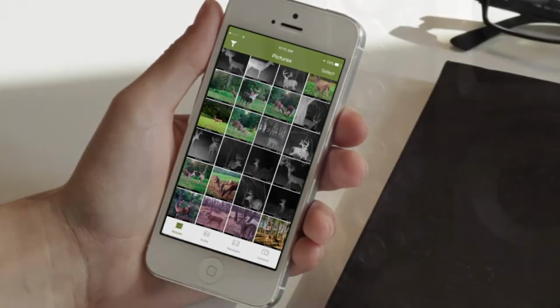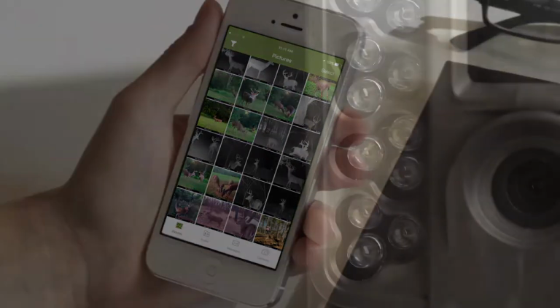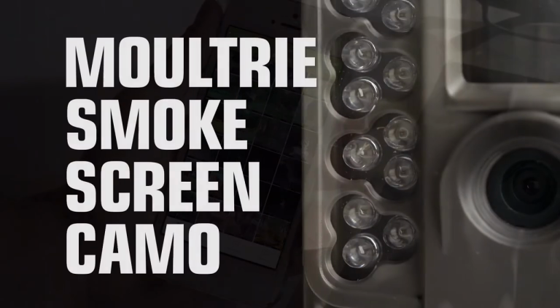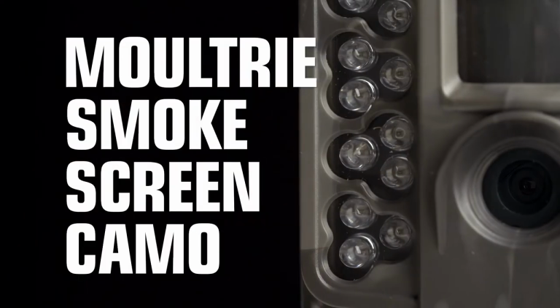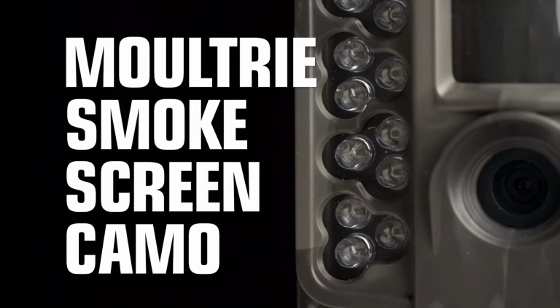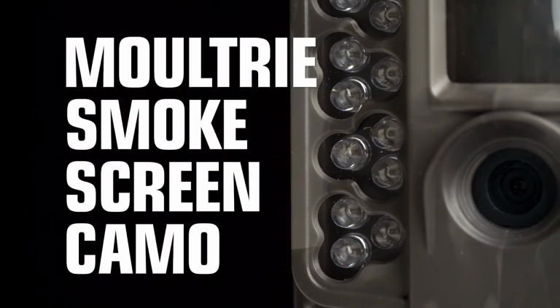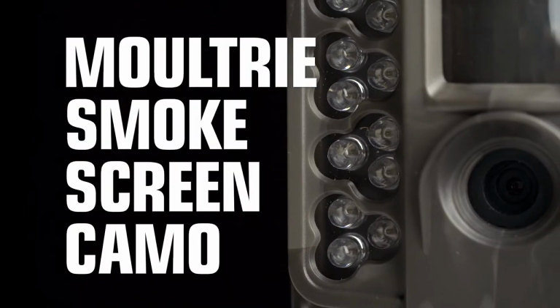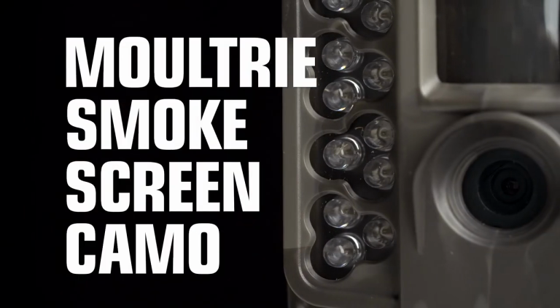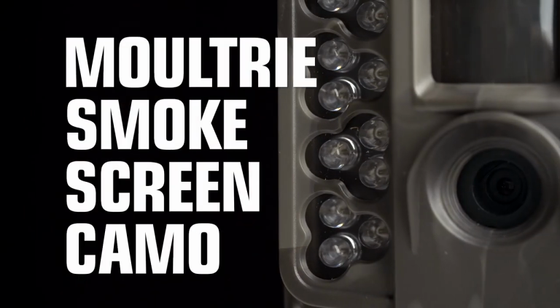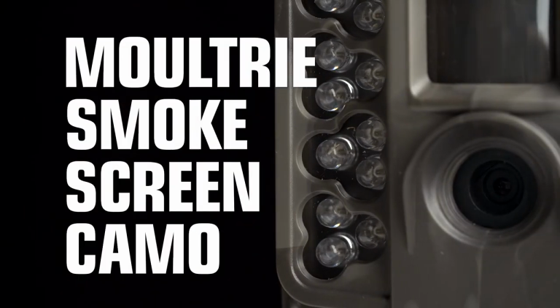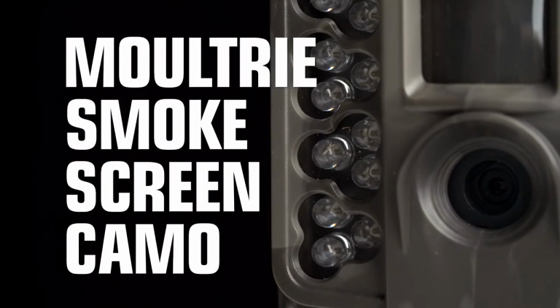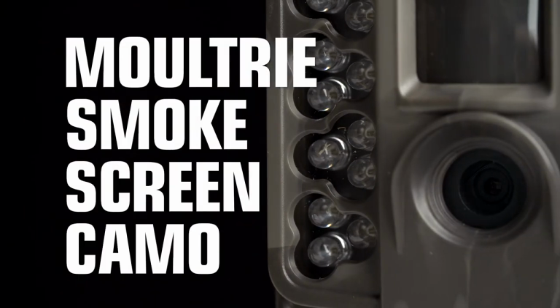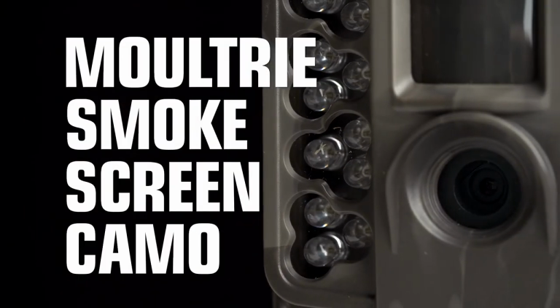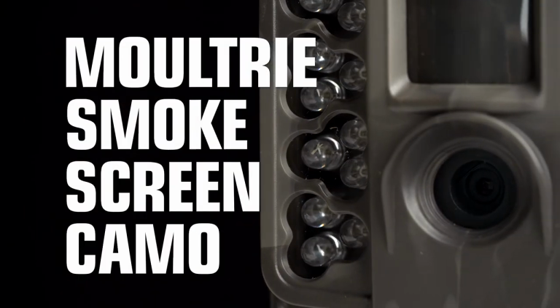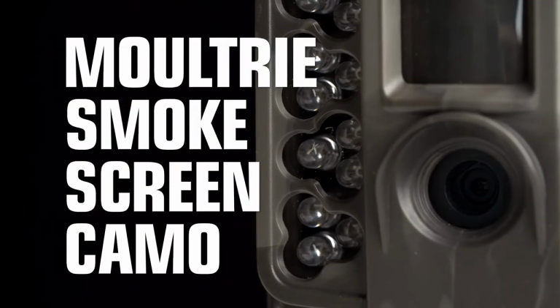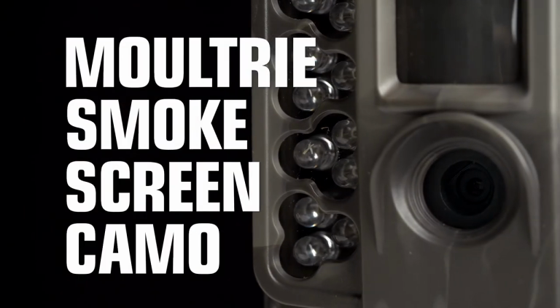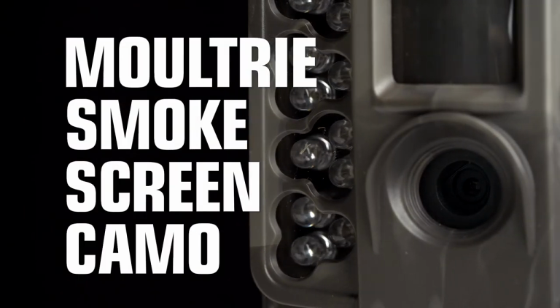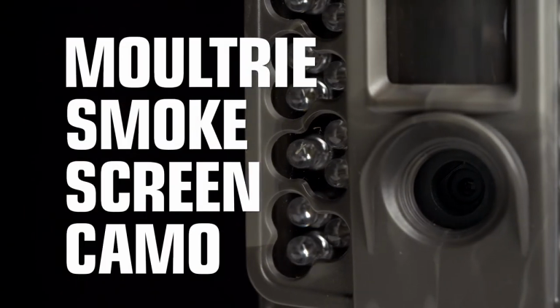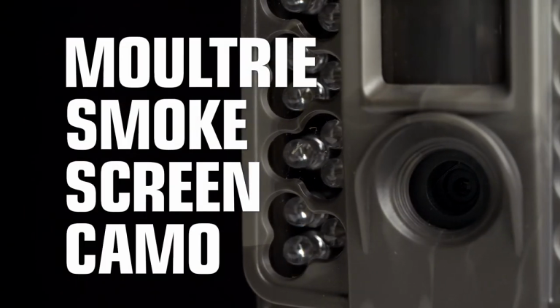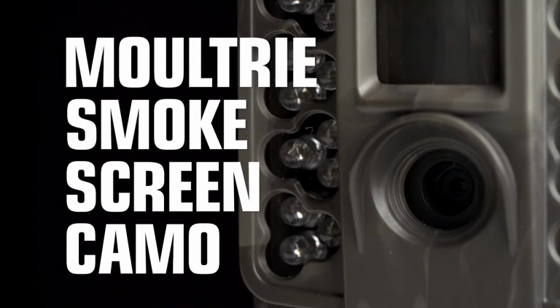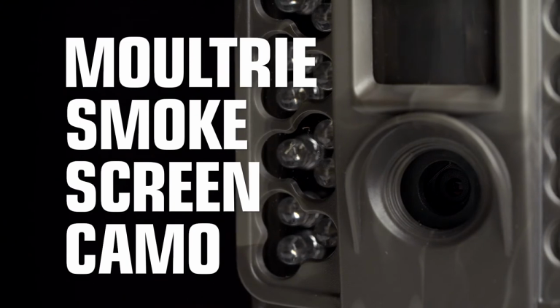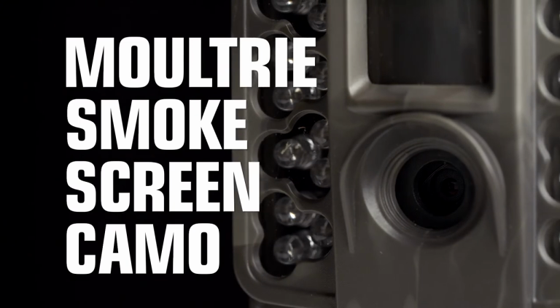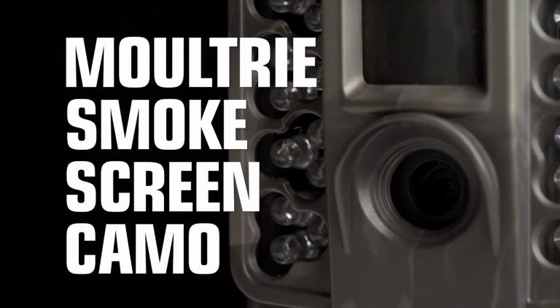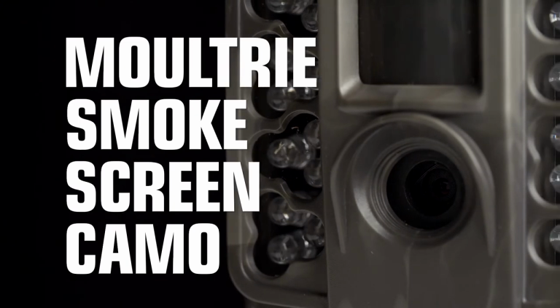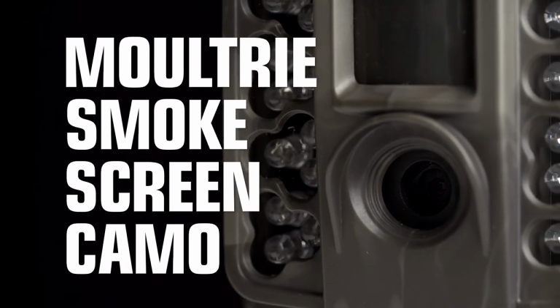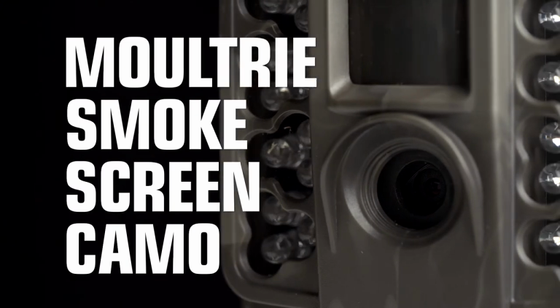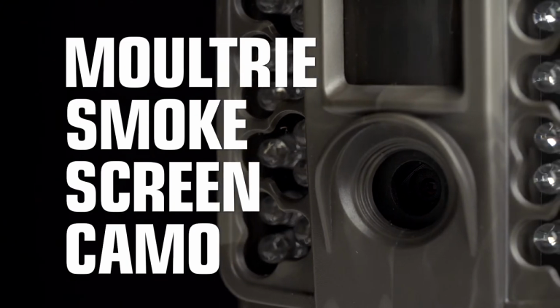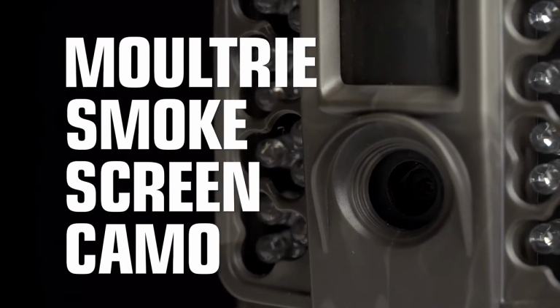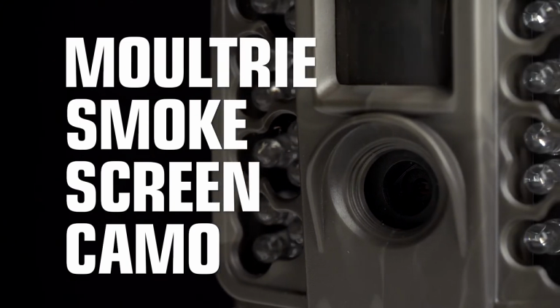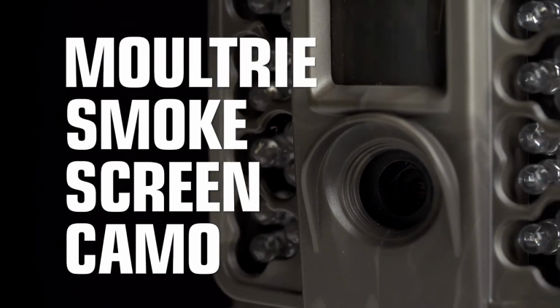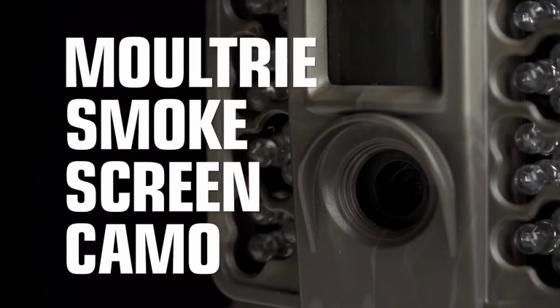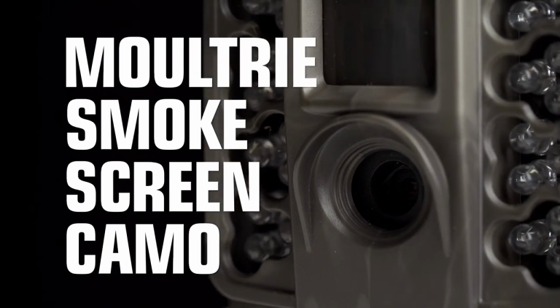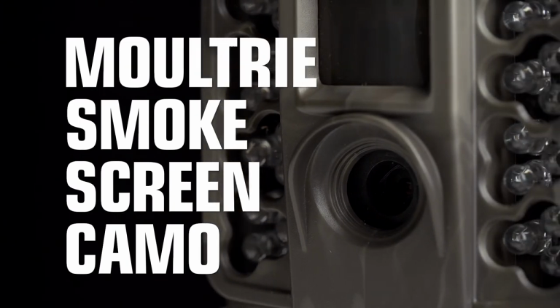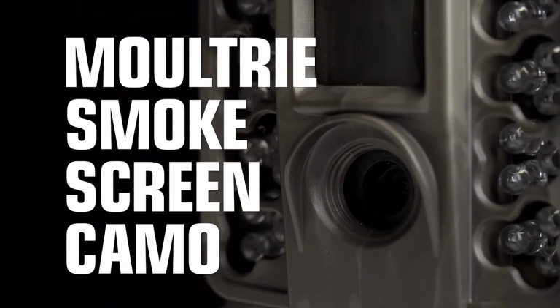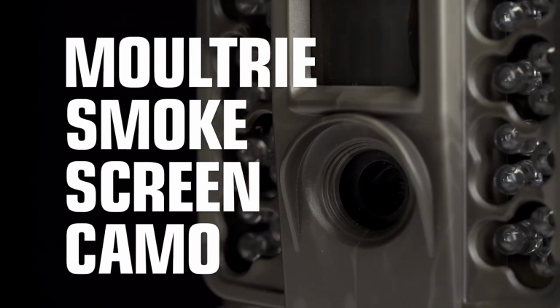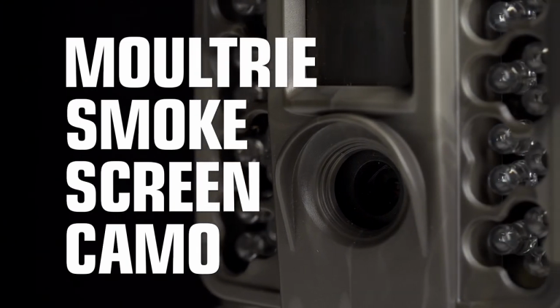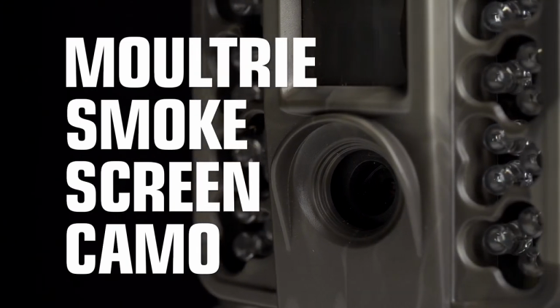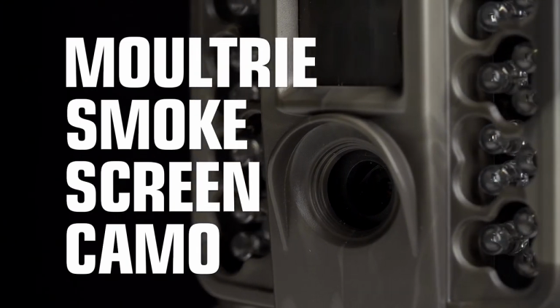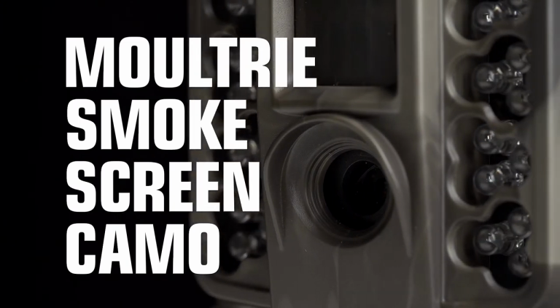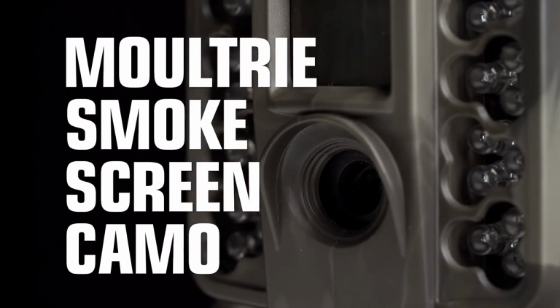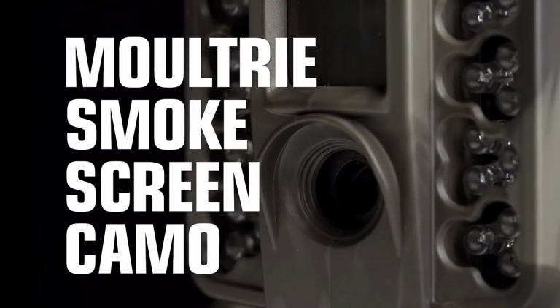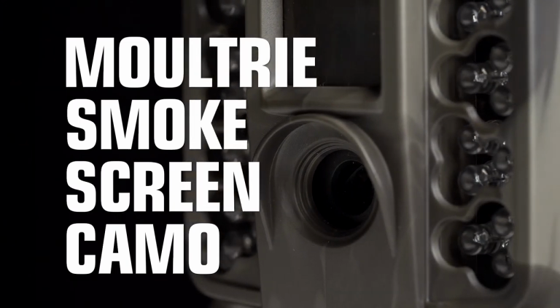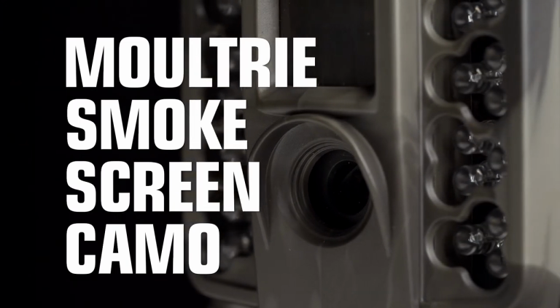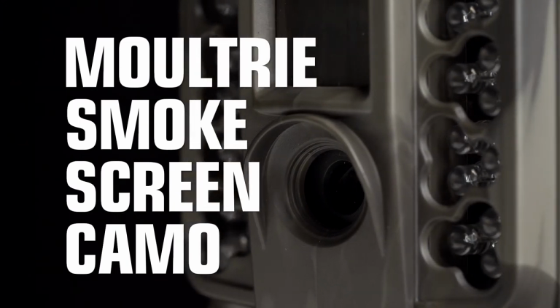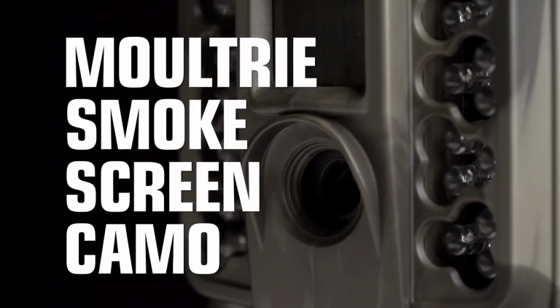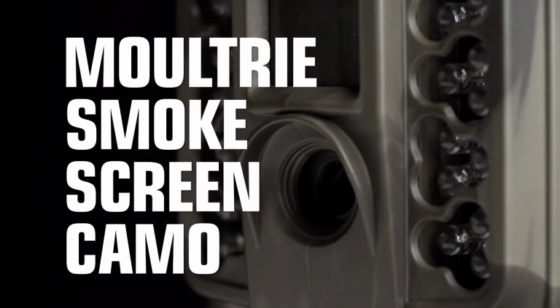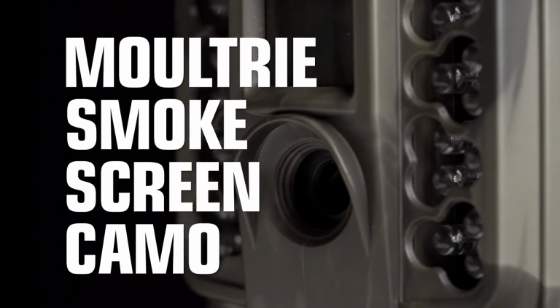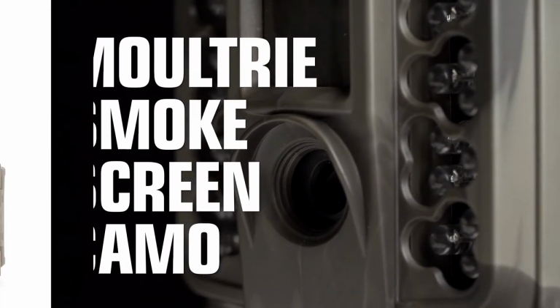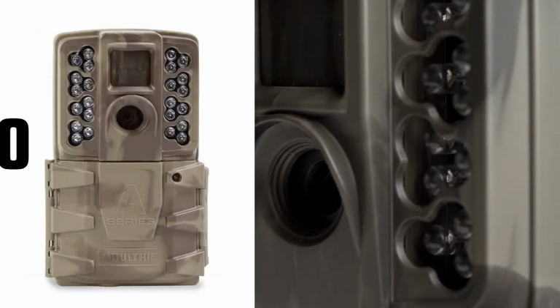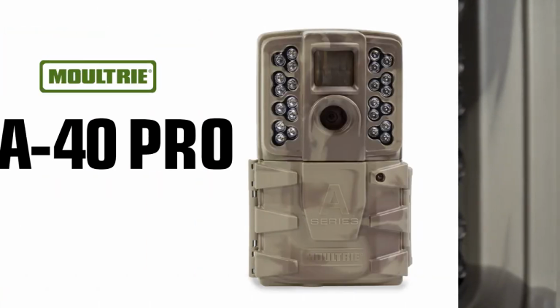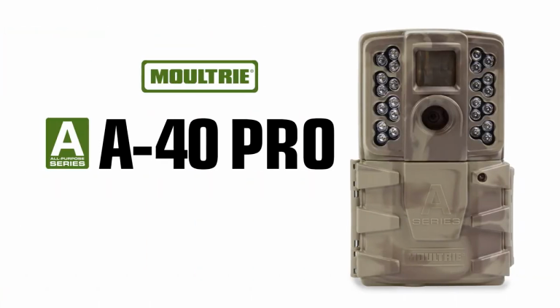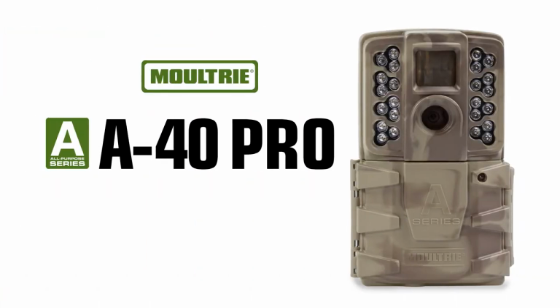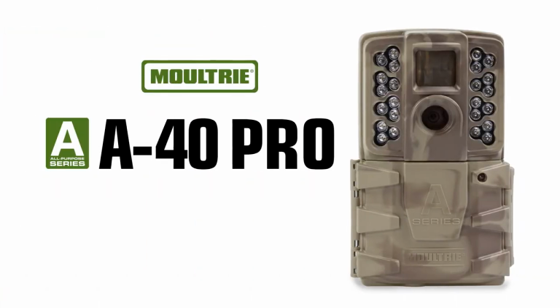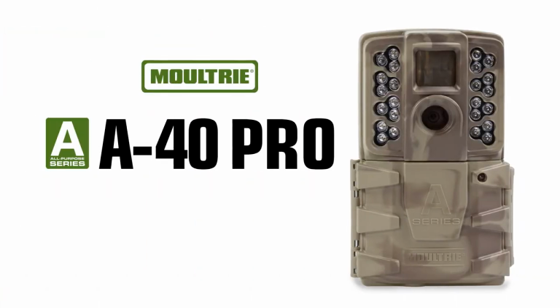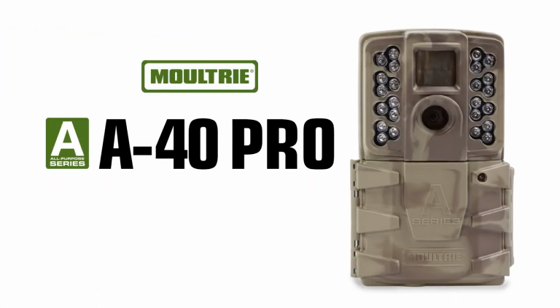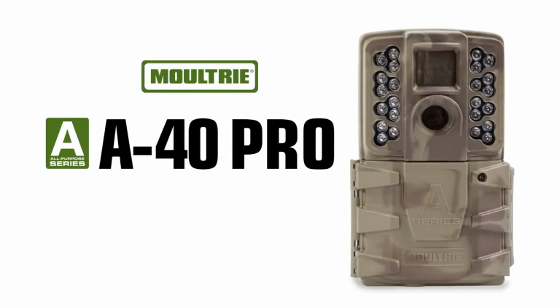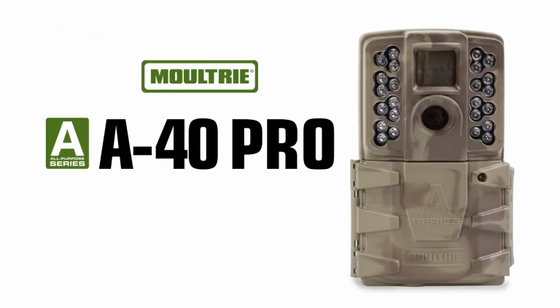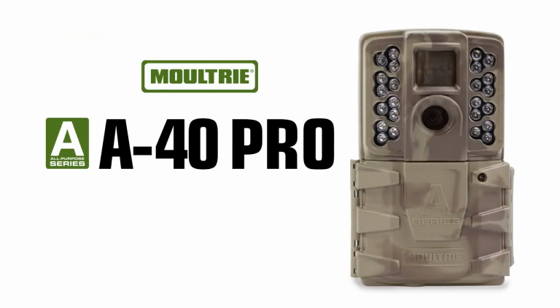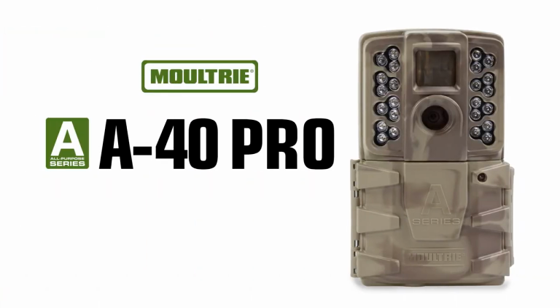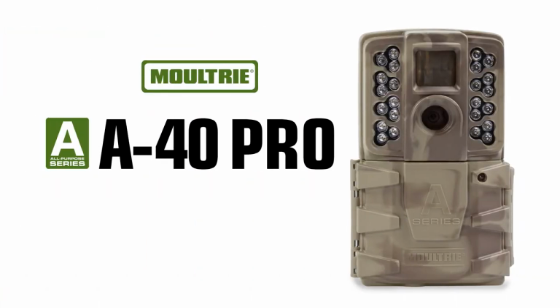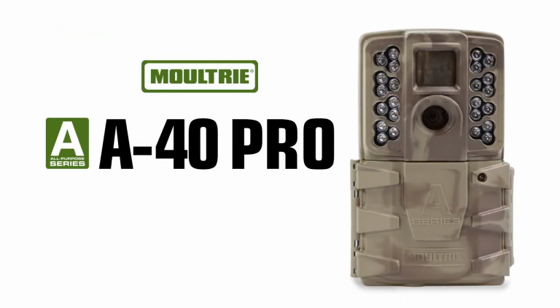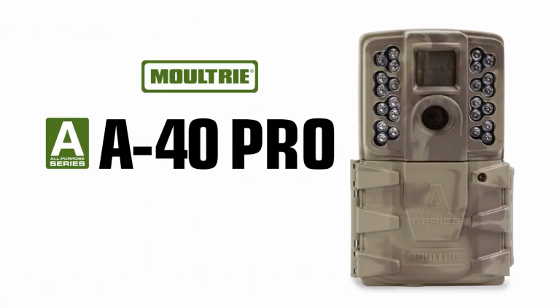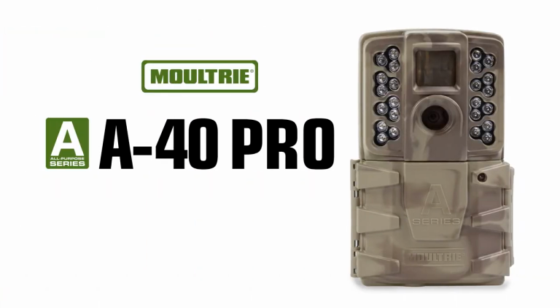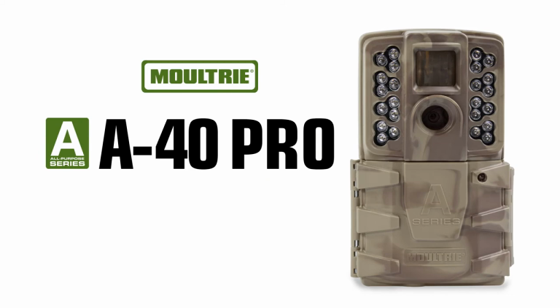The A40 Pro is available in Moultrie Smokescreen Camel, and it's built to be Moultrie reliable. A40 Pro by Moultrie.